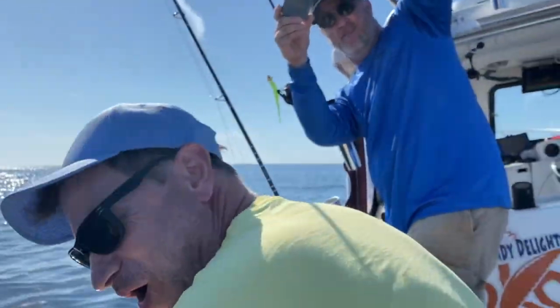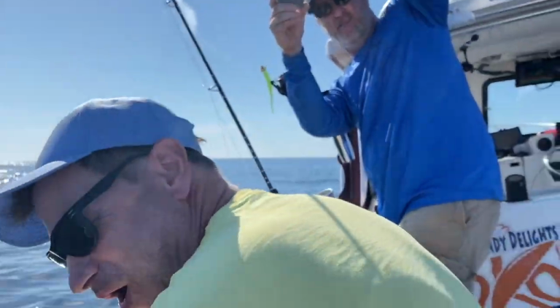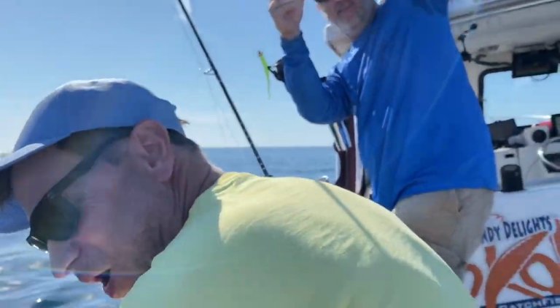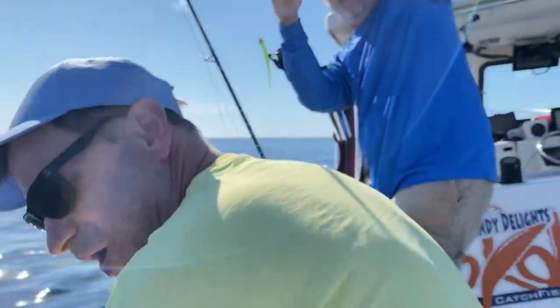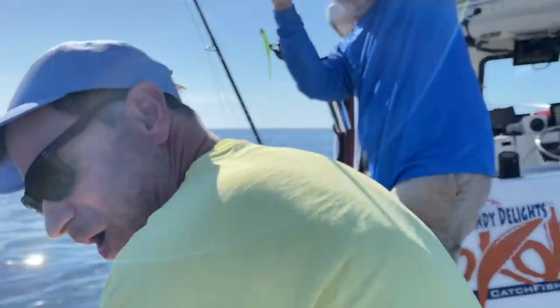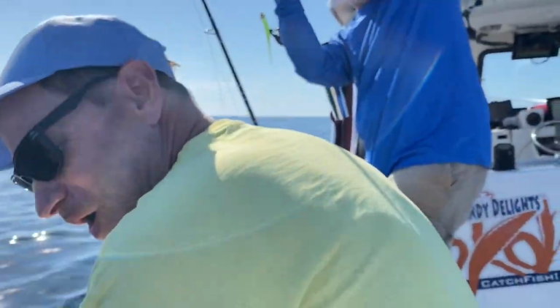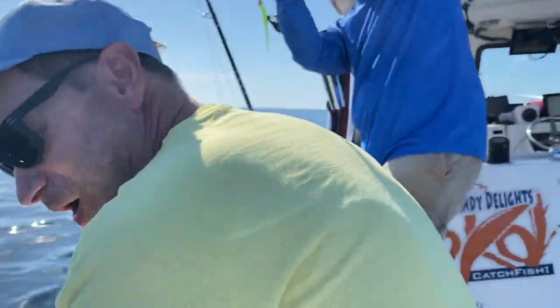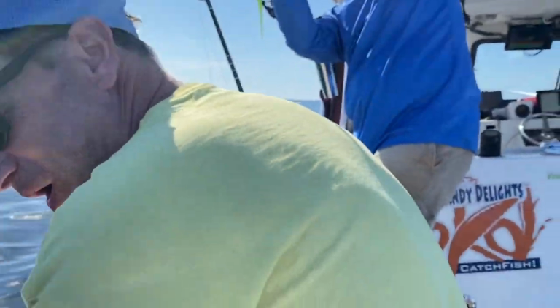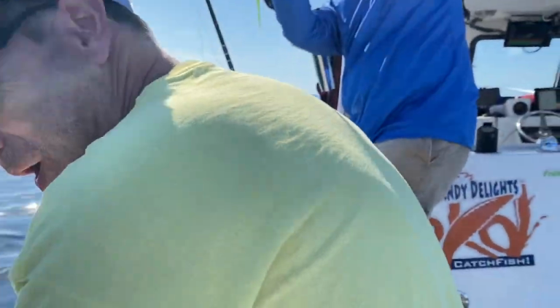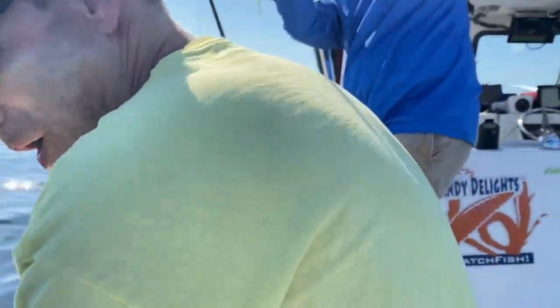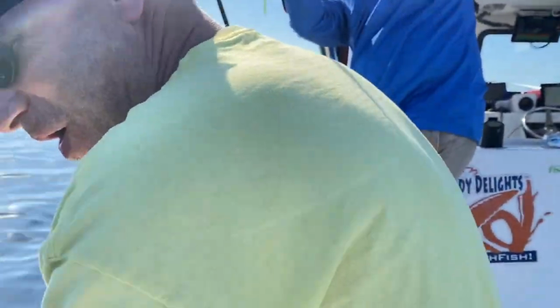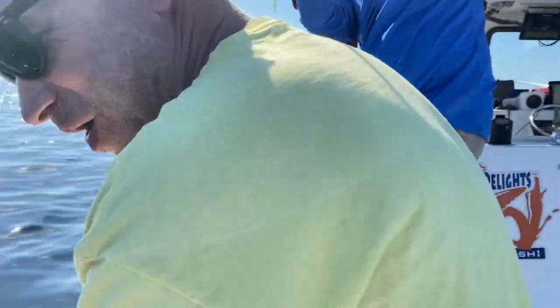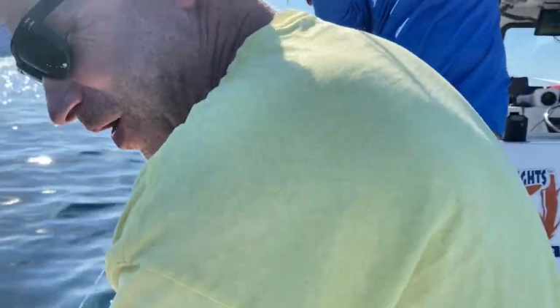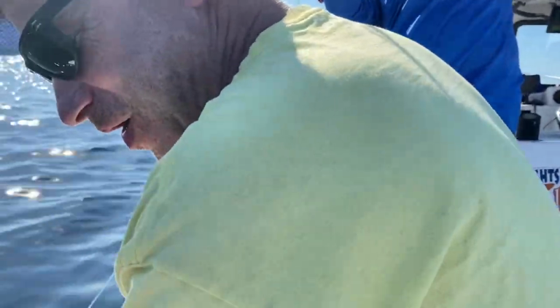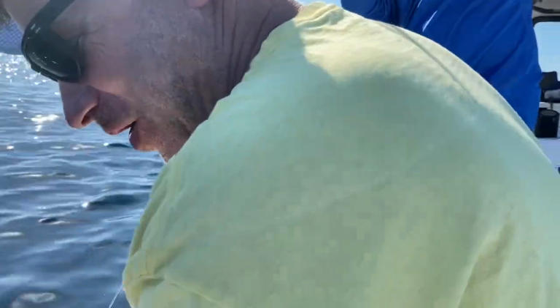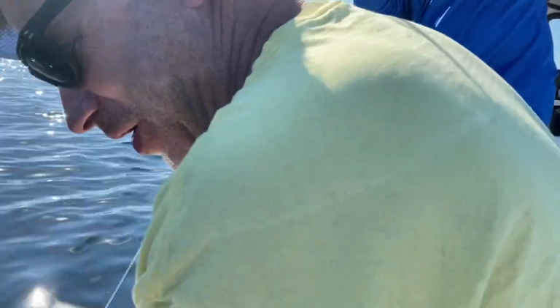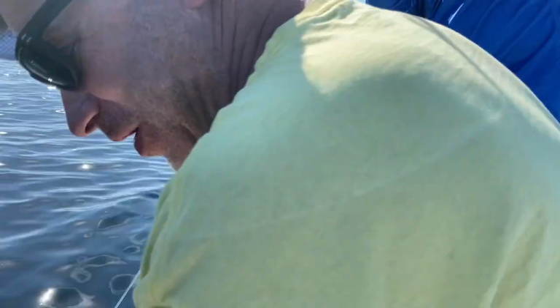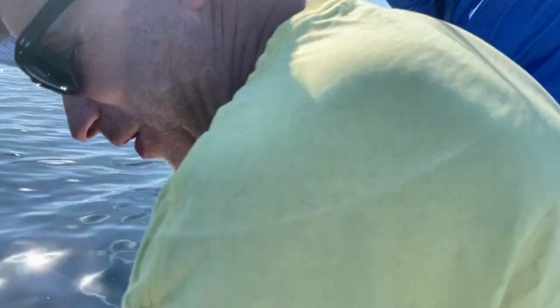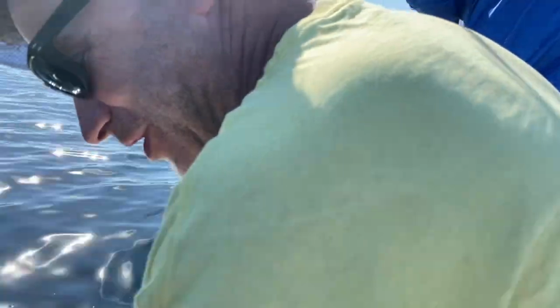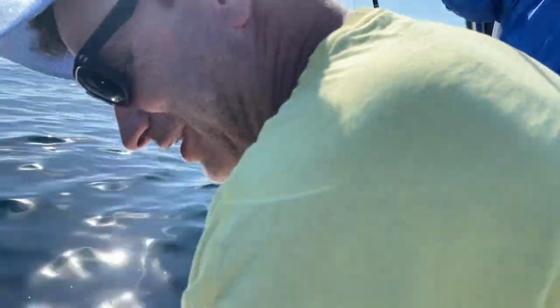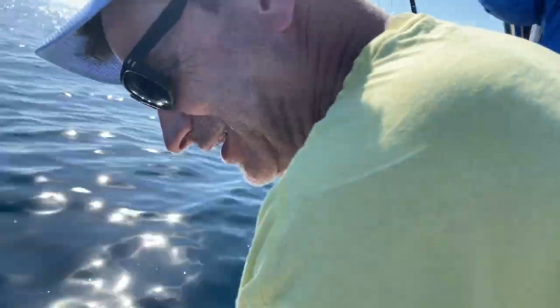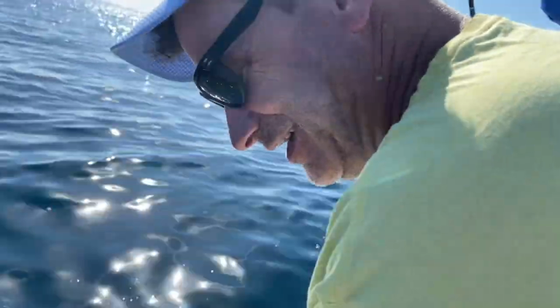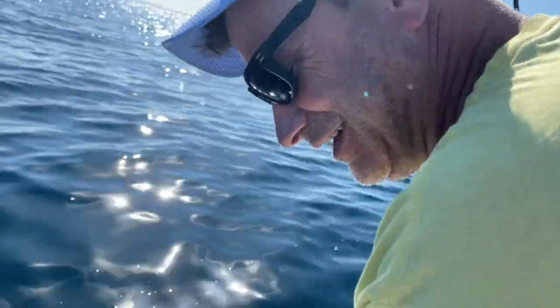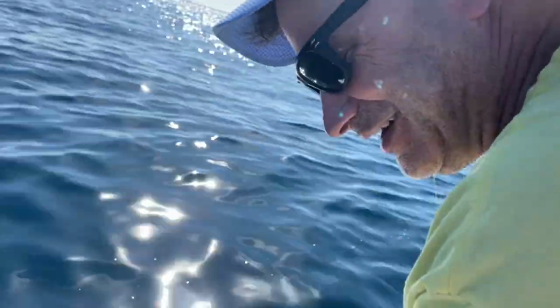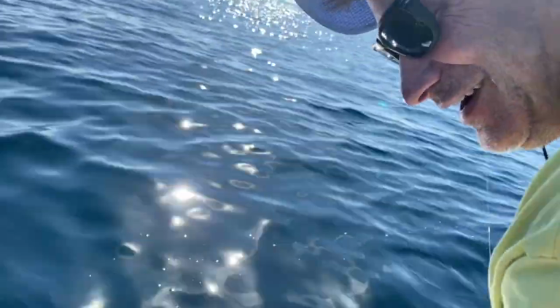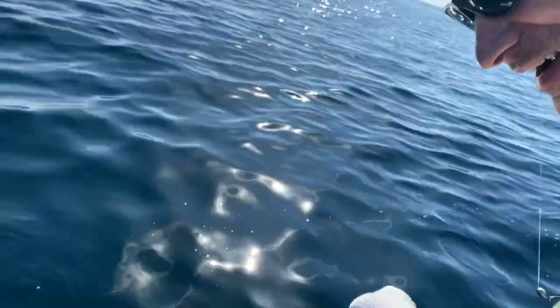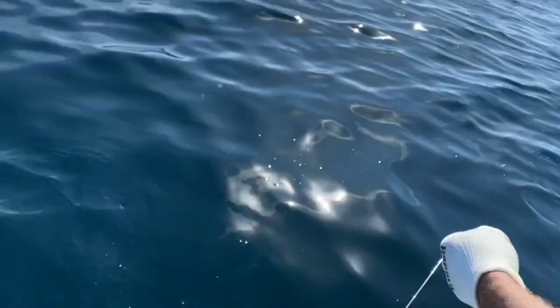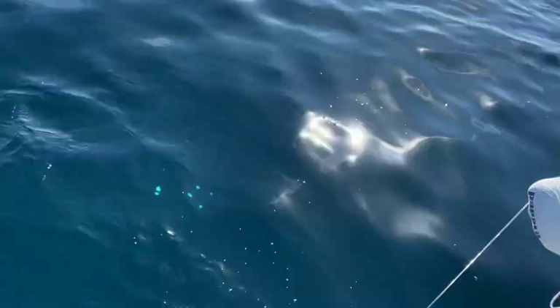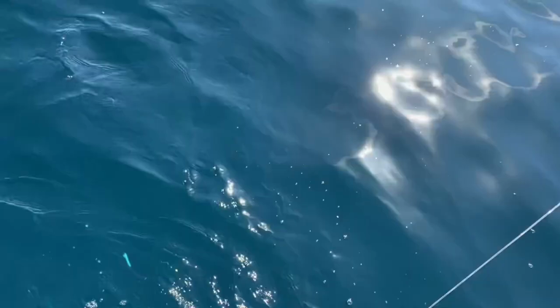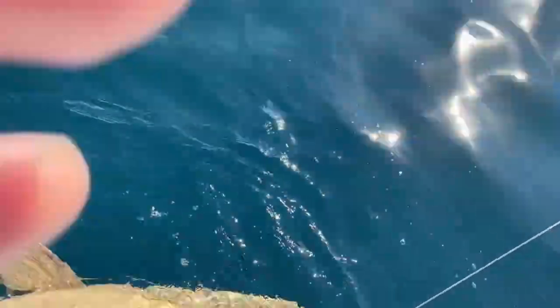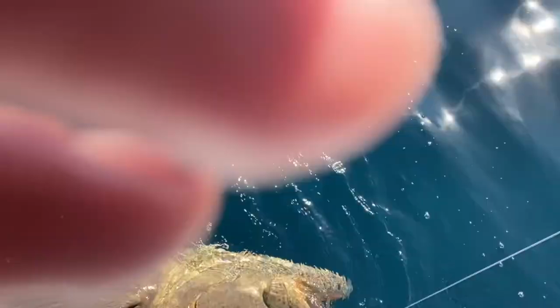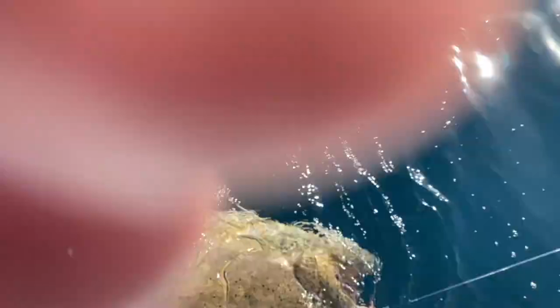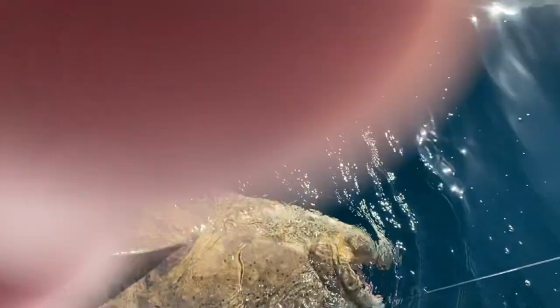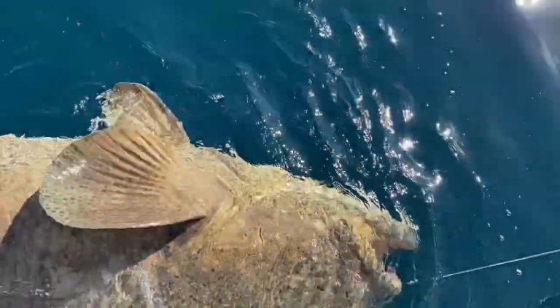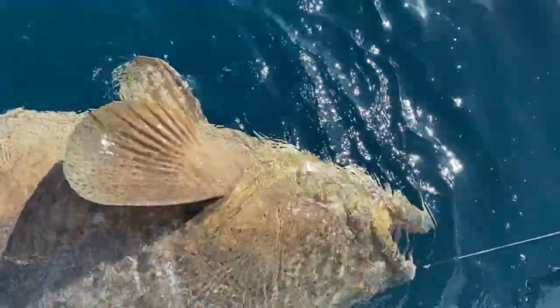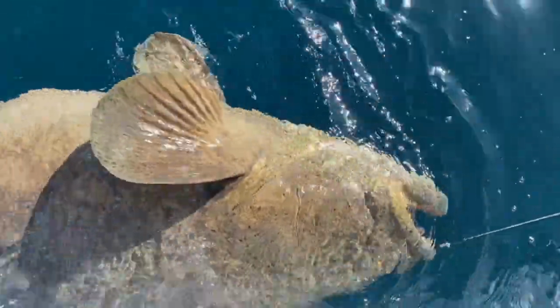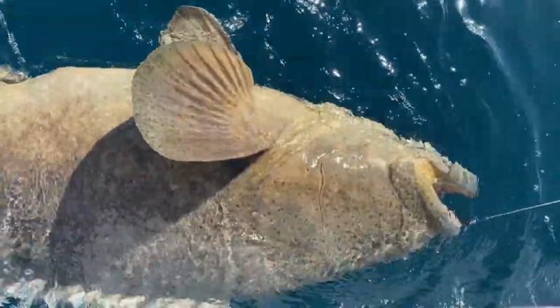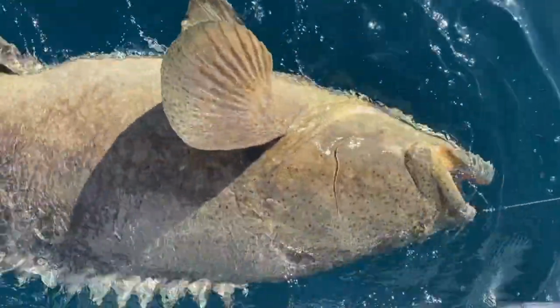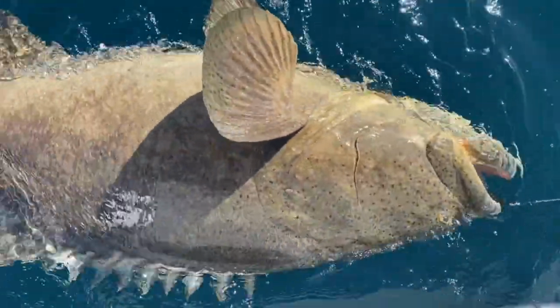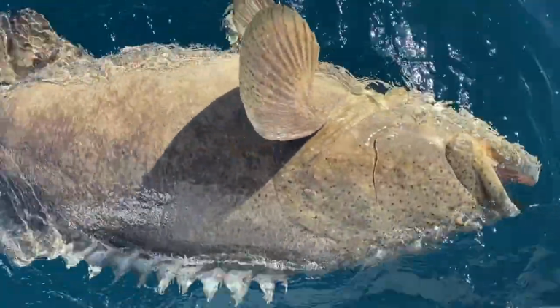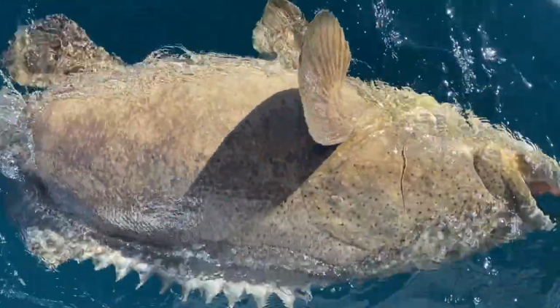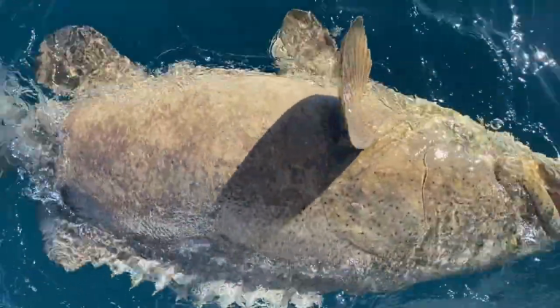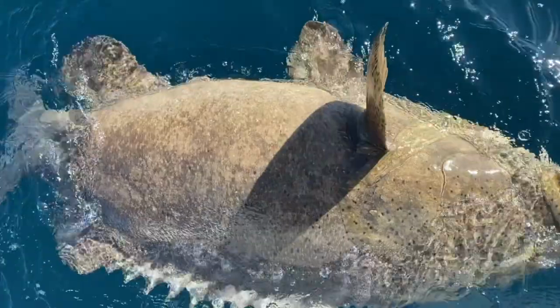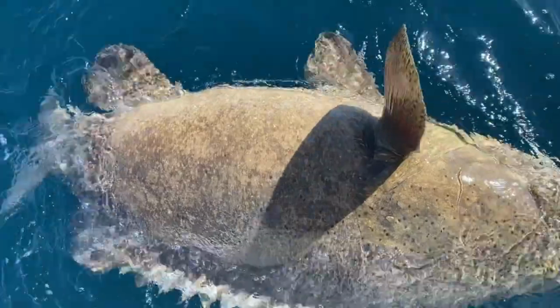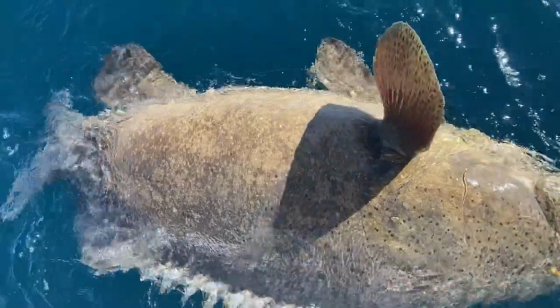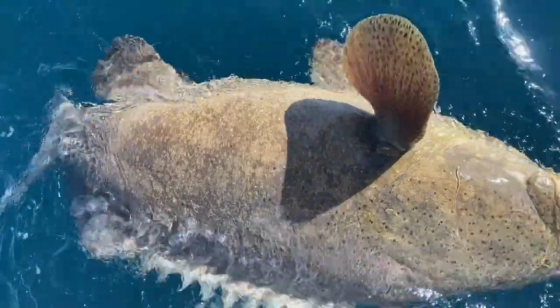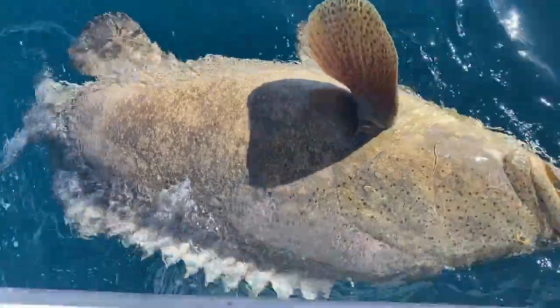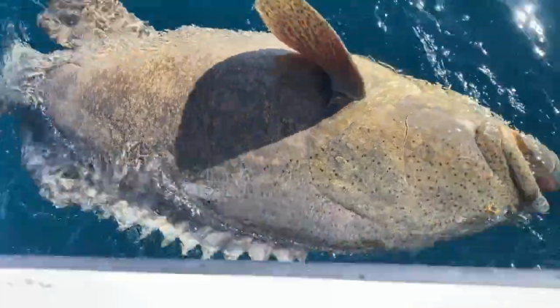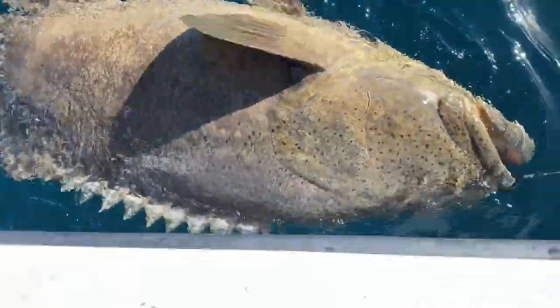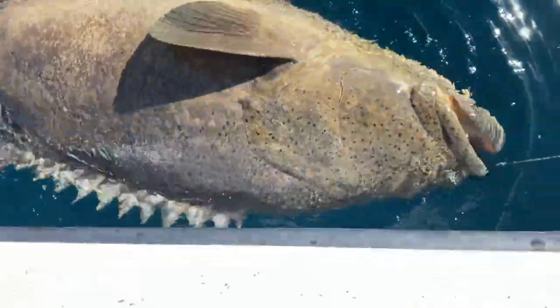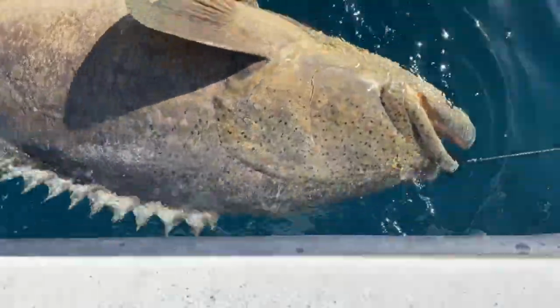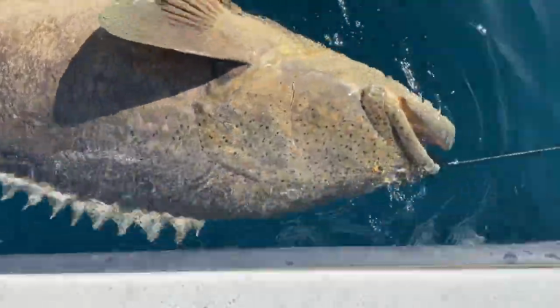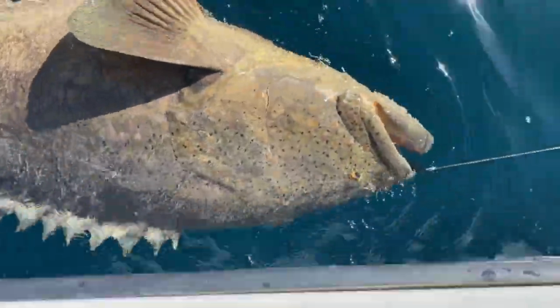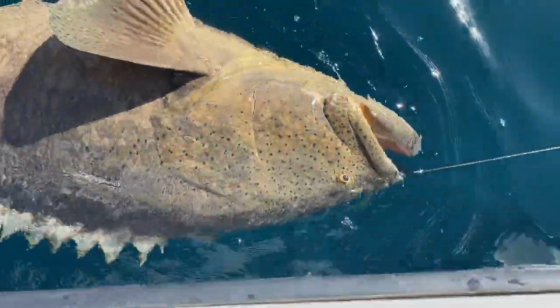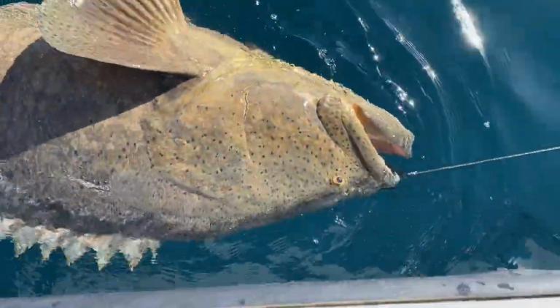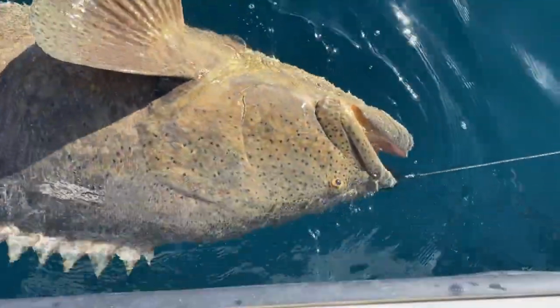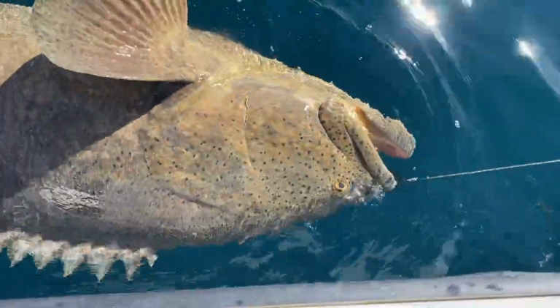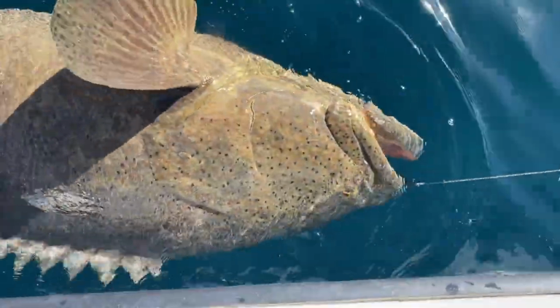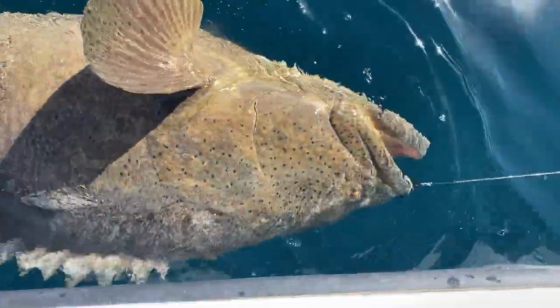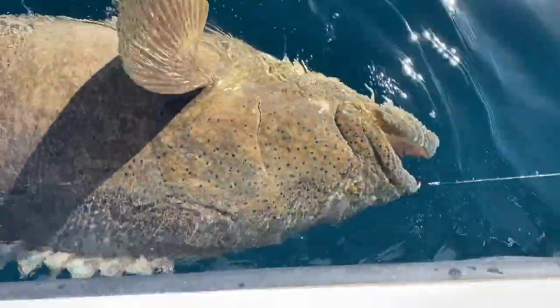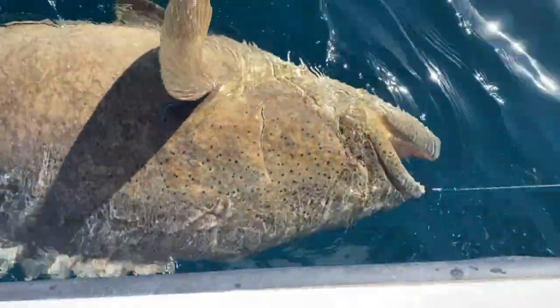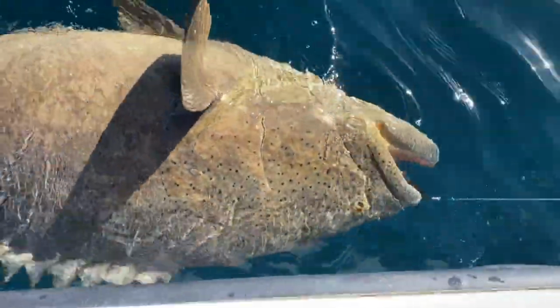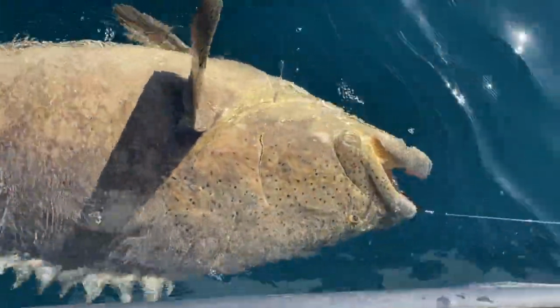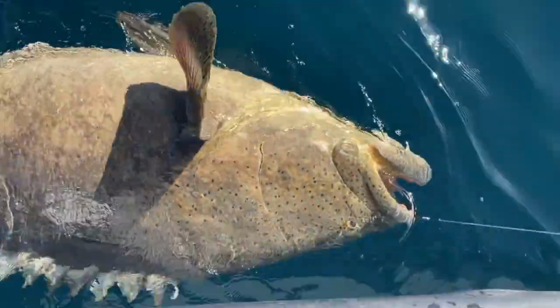You touched it first, so you caught it, you know. That fish is big. It's hundreds of pounds.